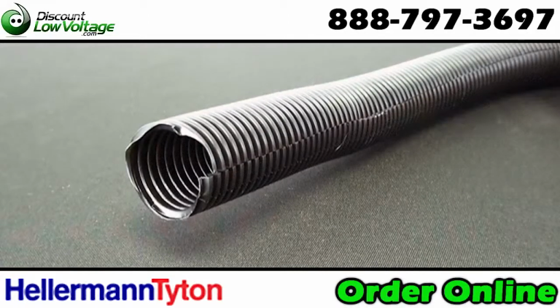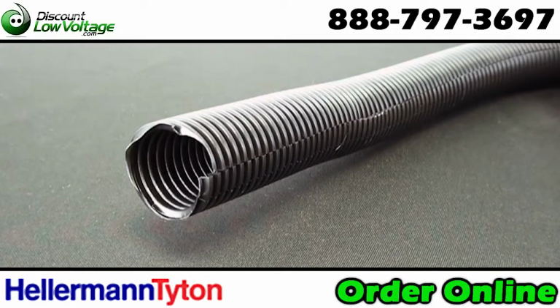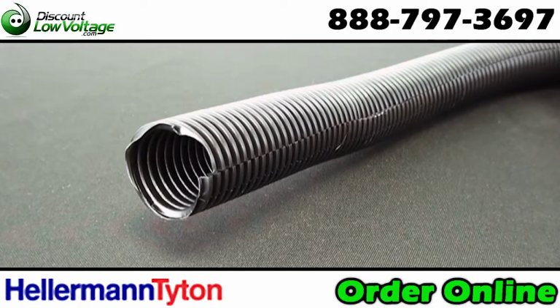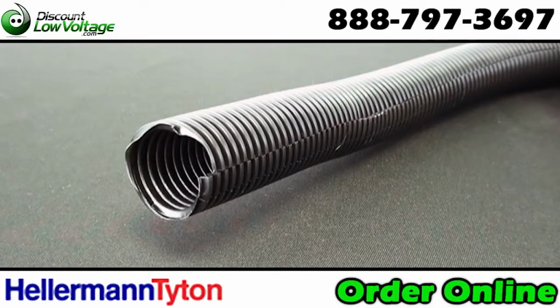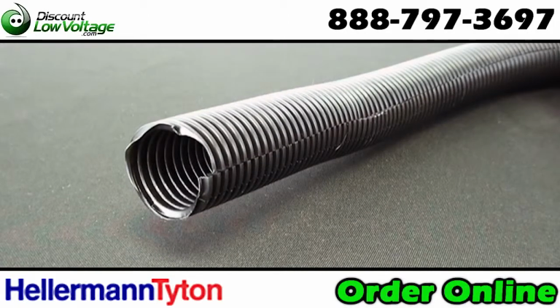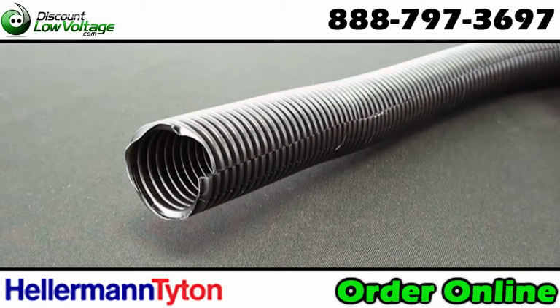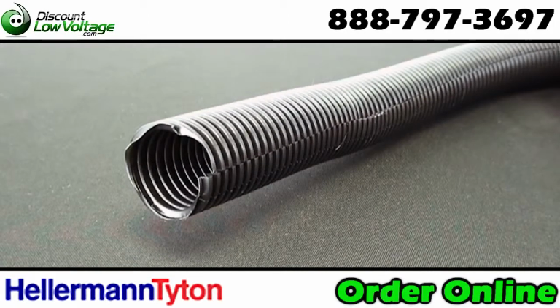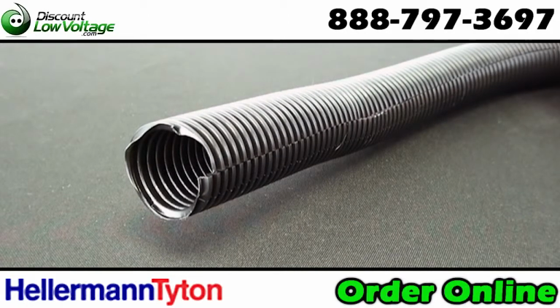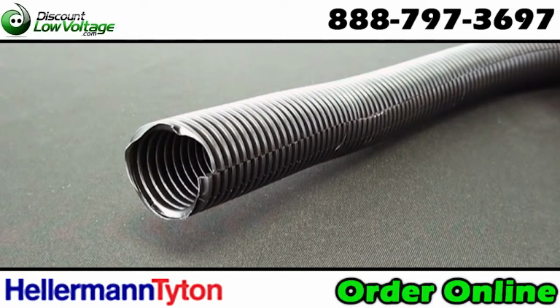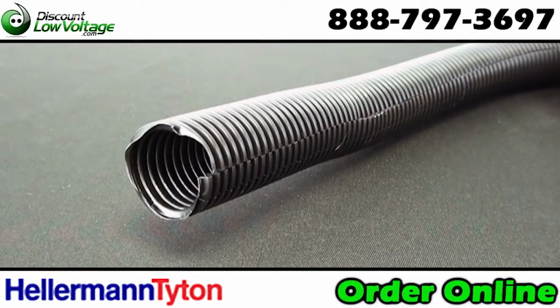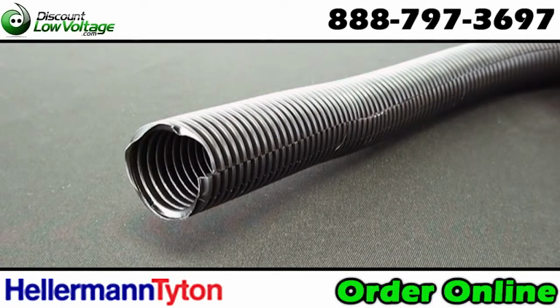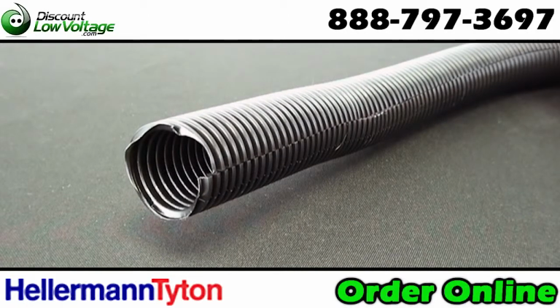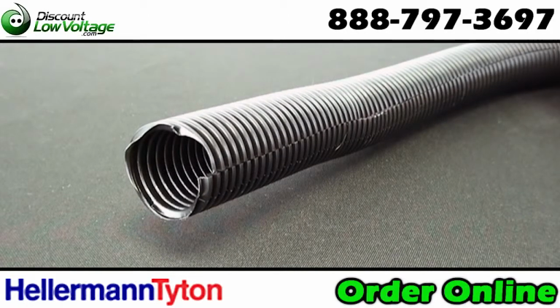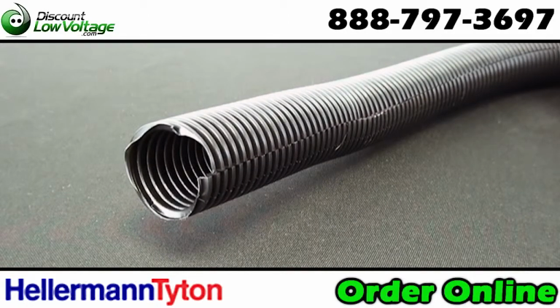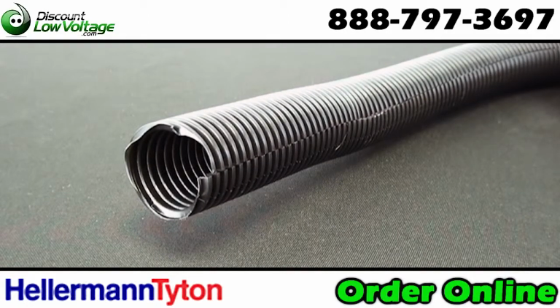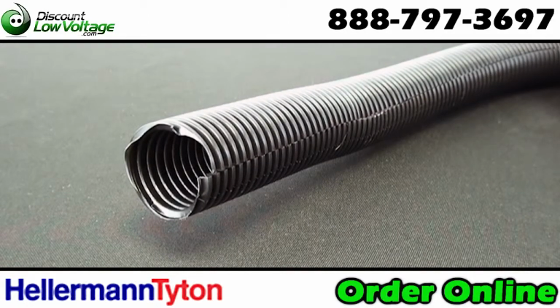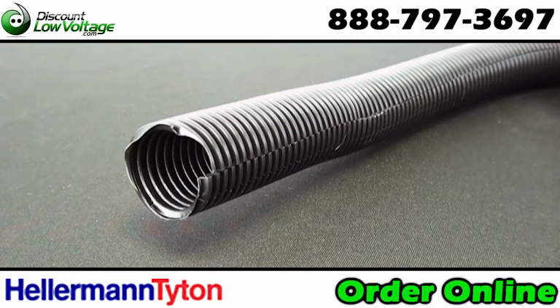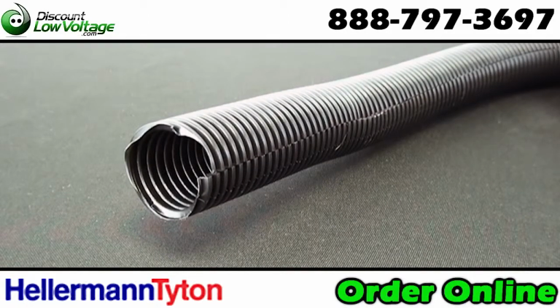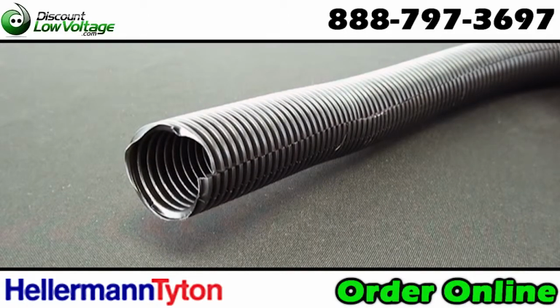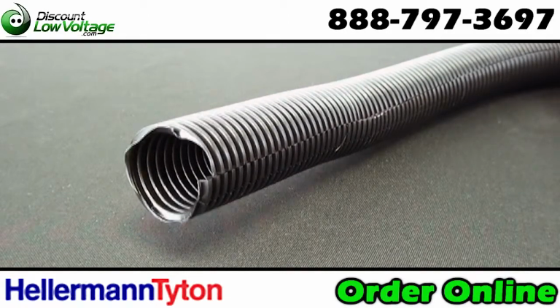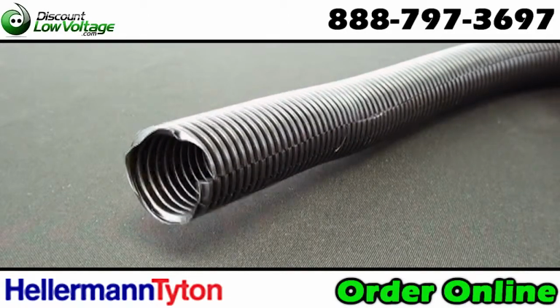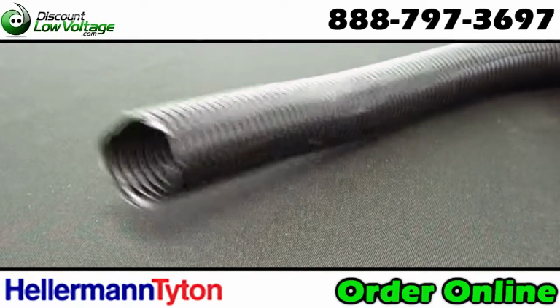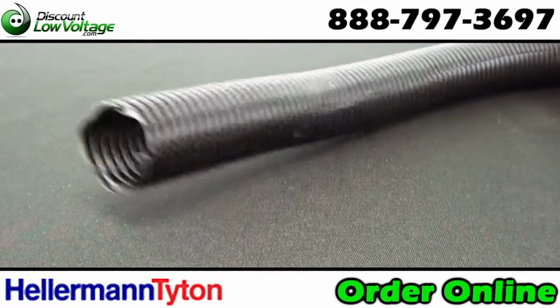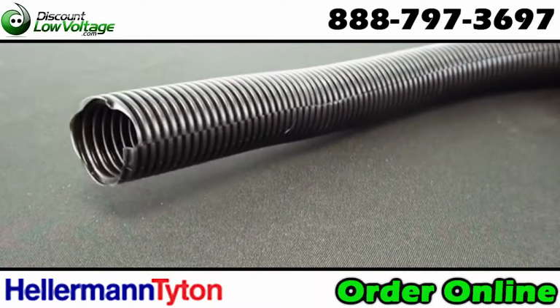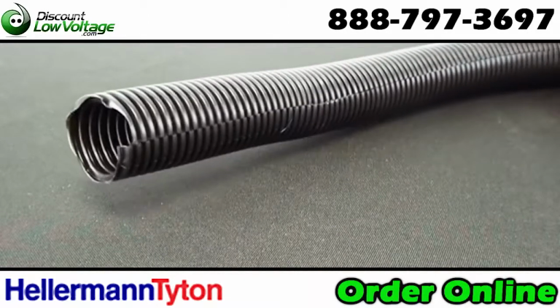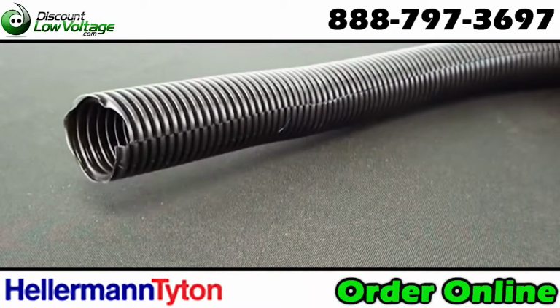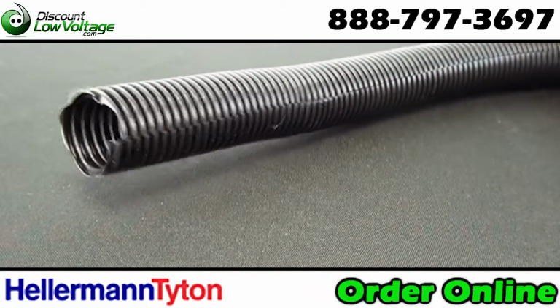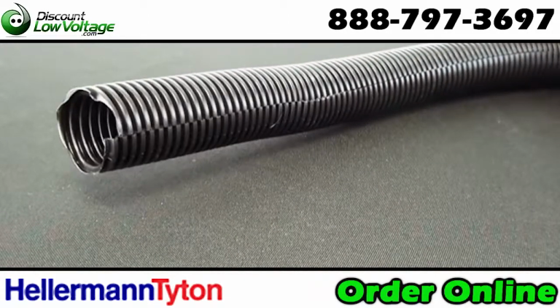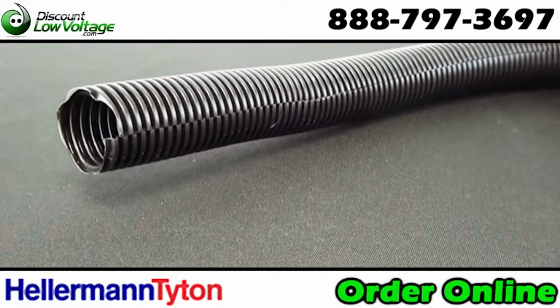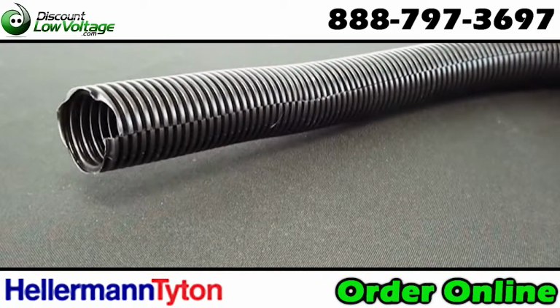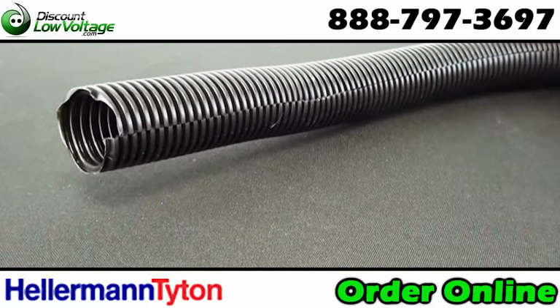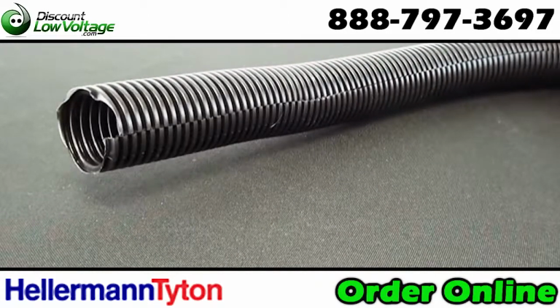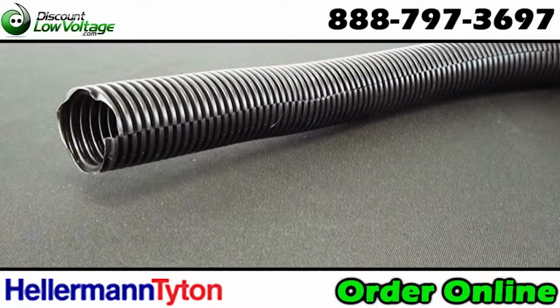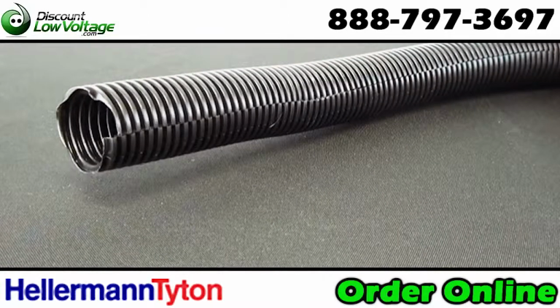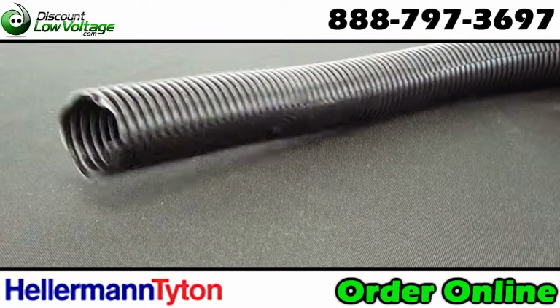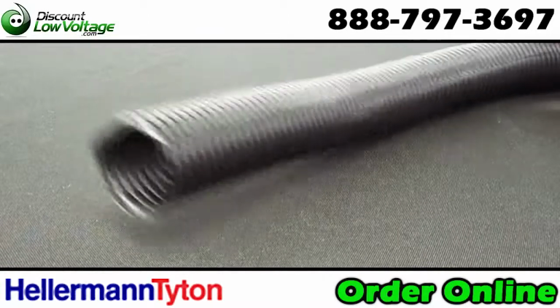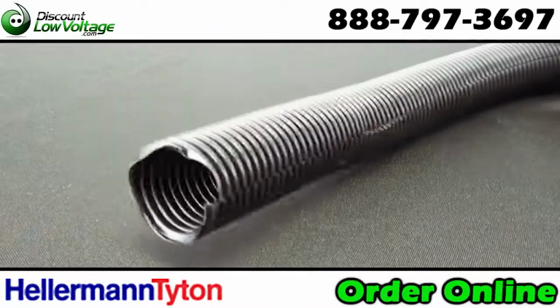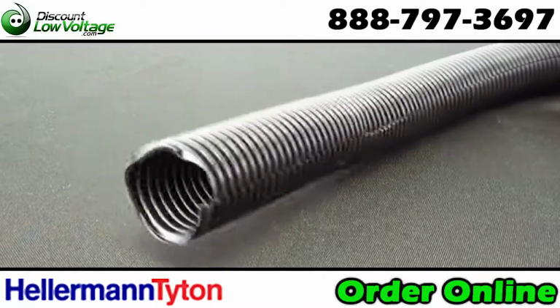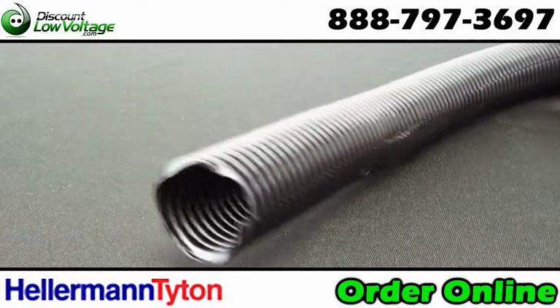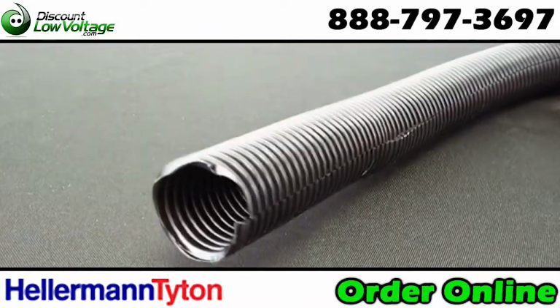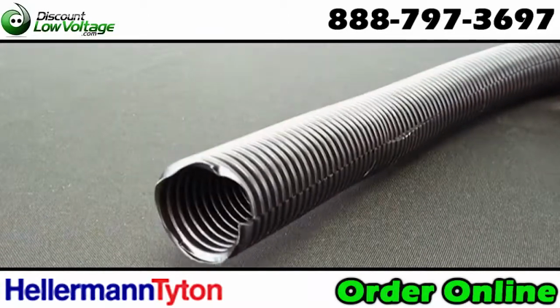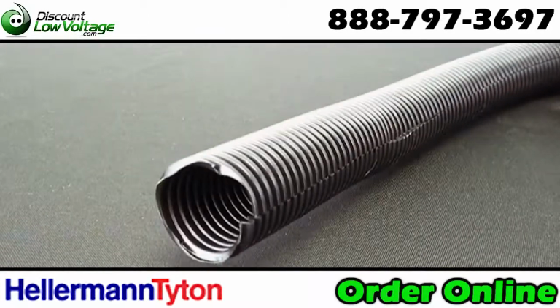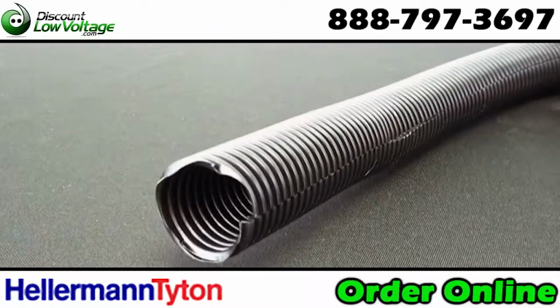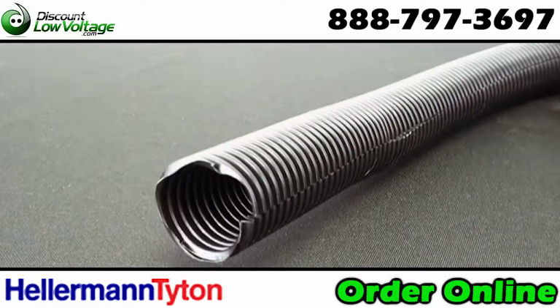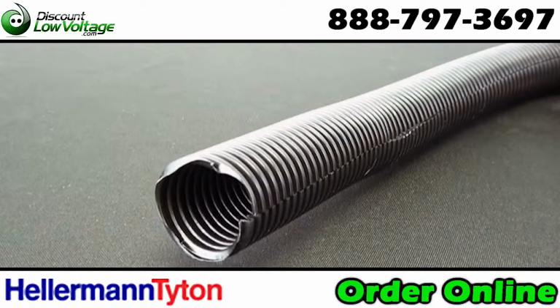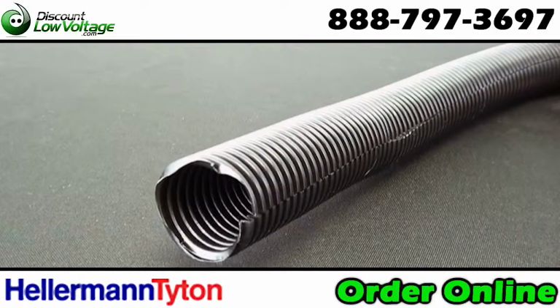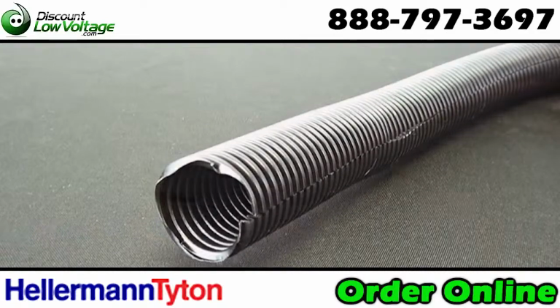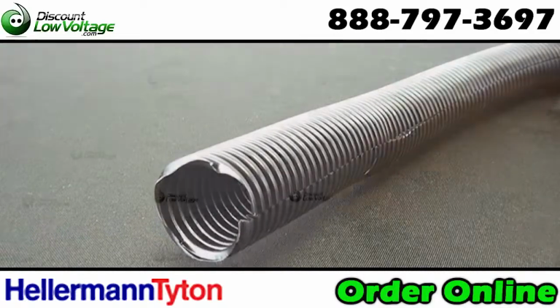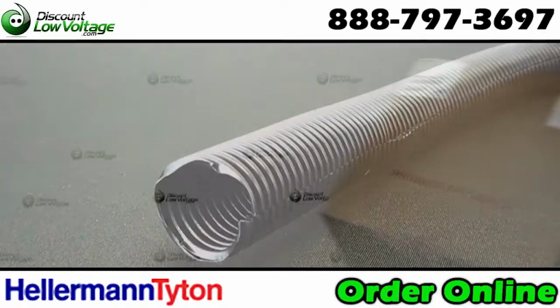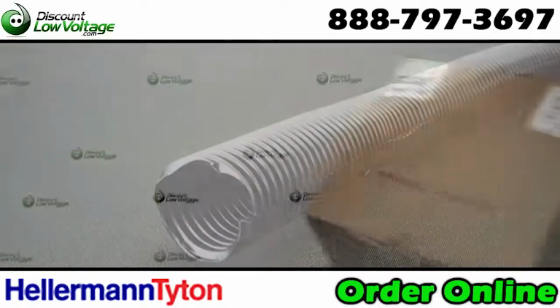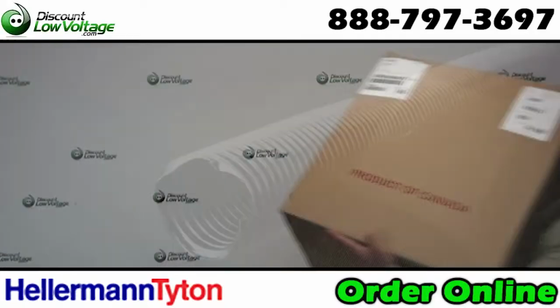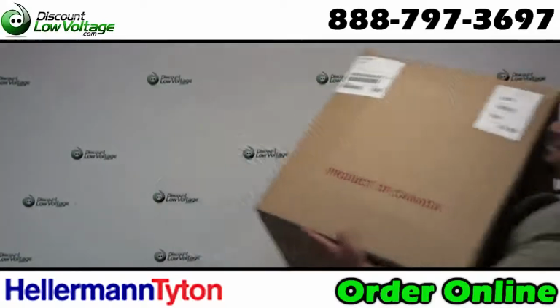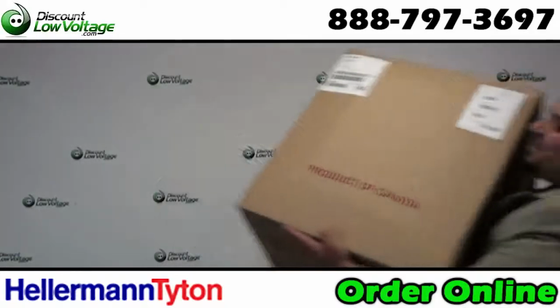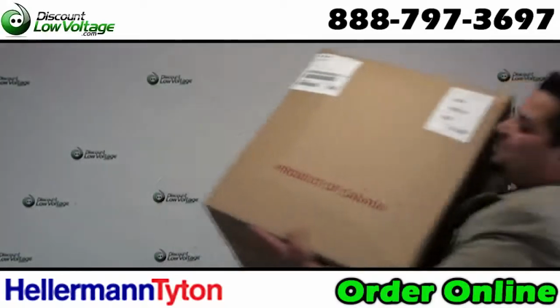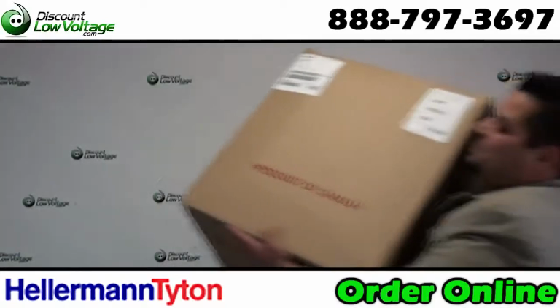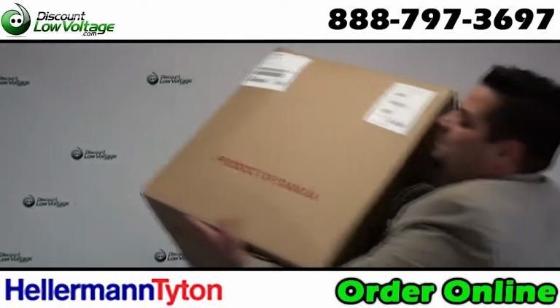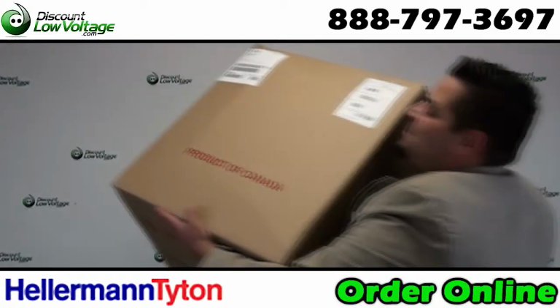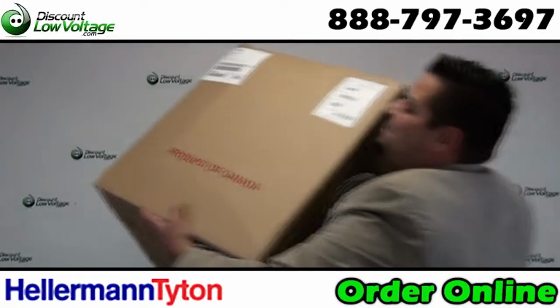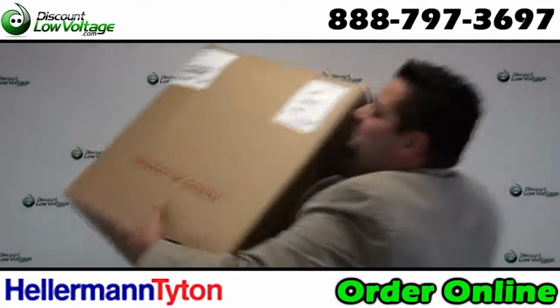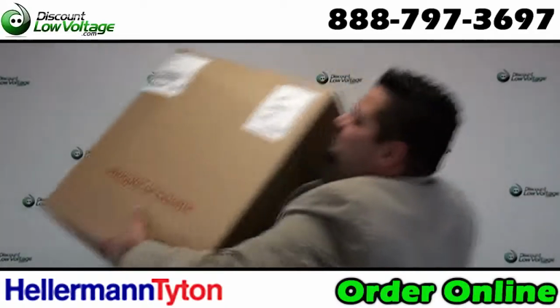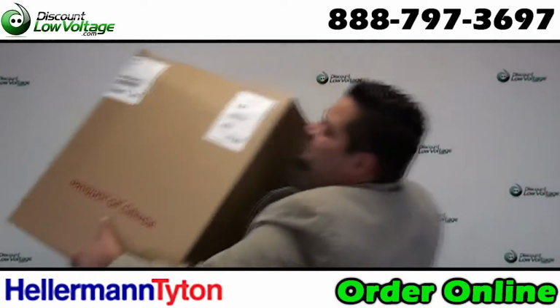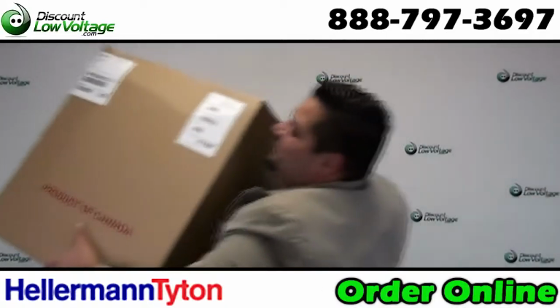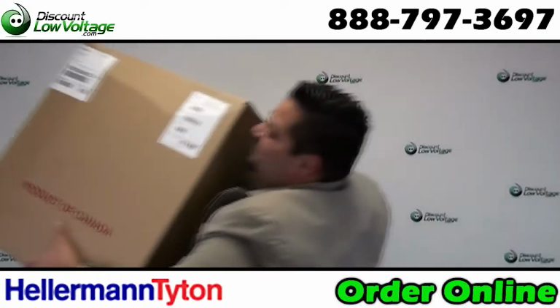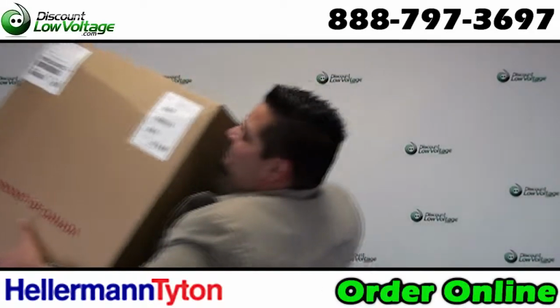Tubing slit, 1 inch diameter, black, and sold in a 300 foot package.